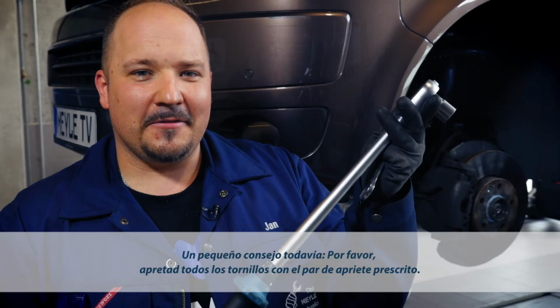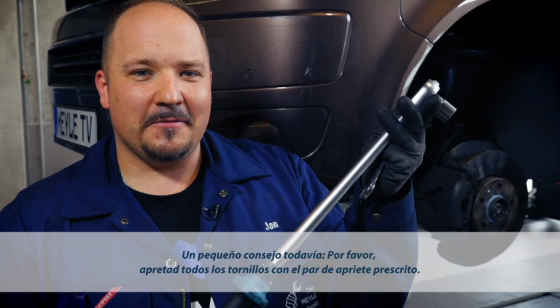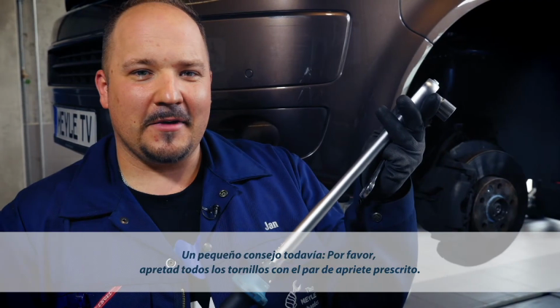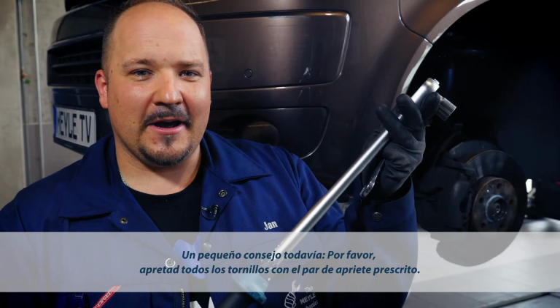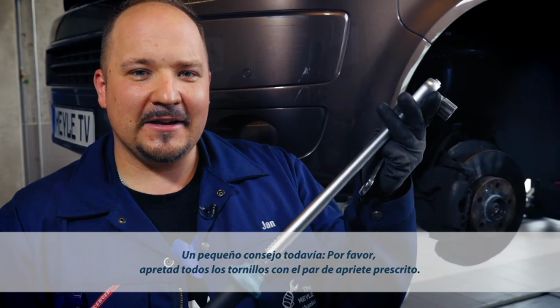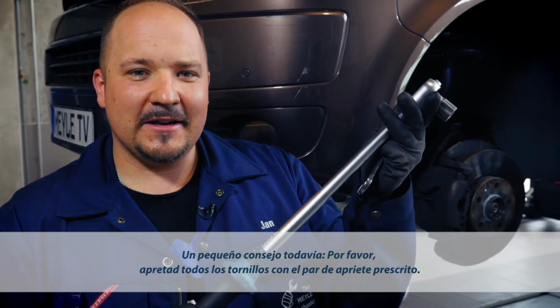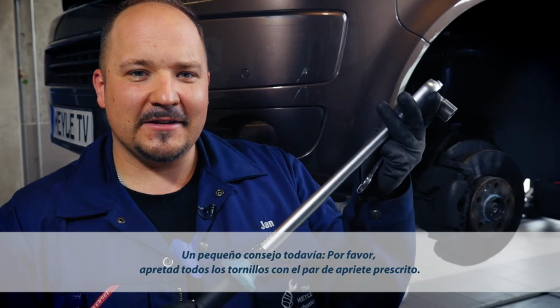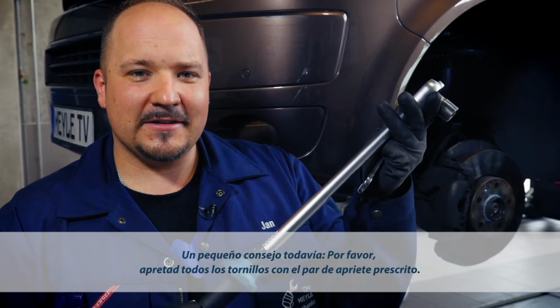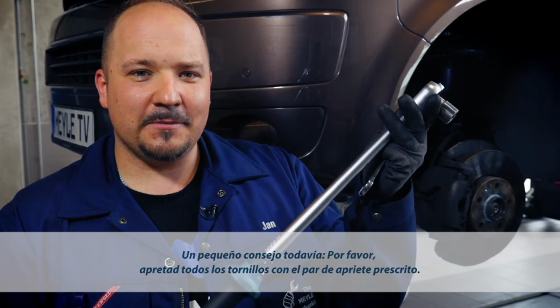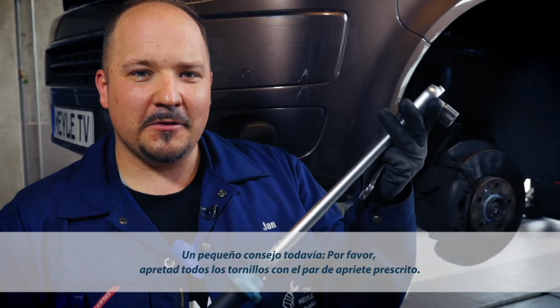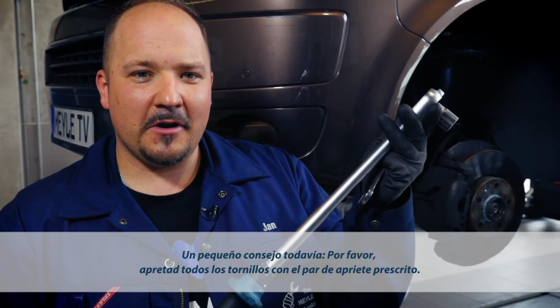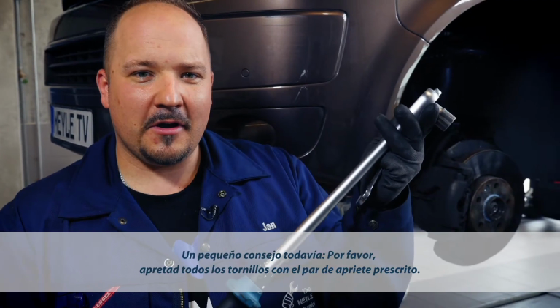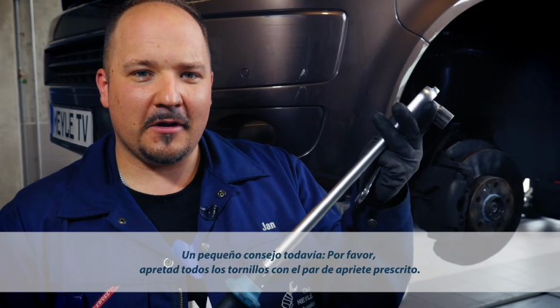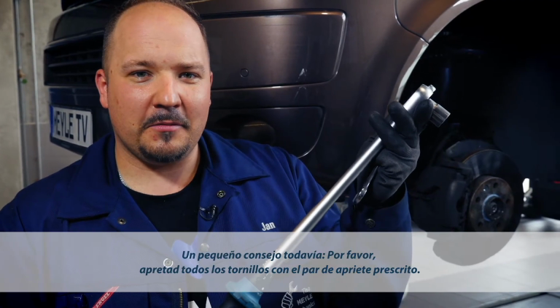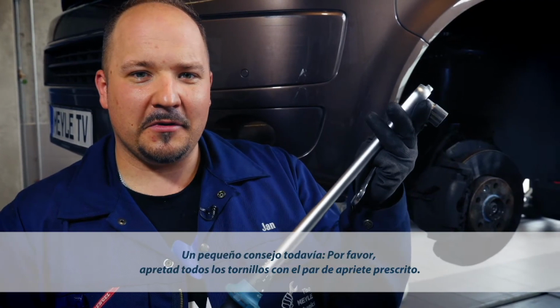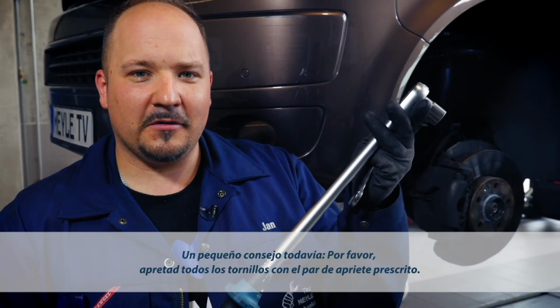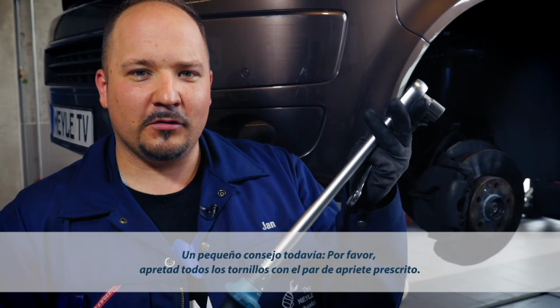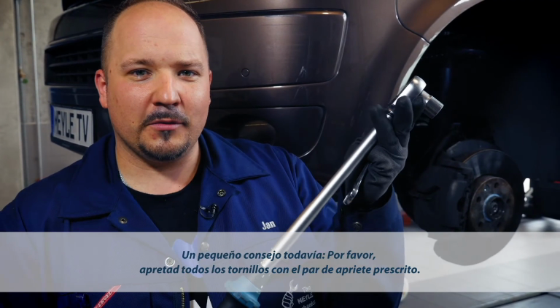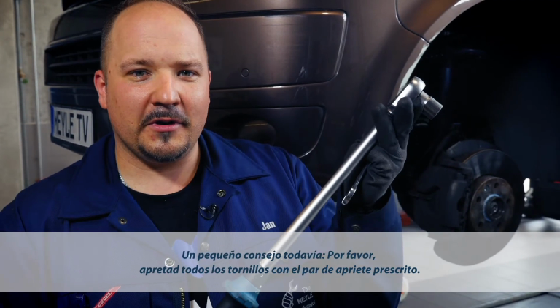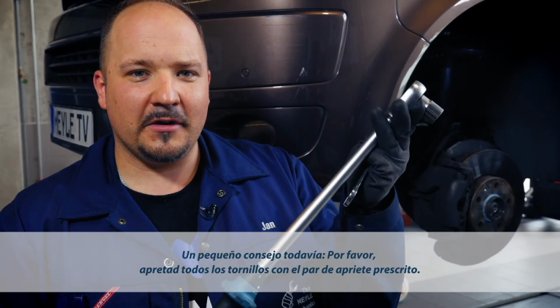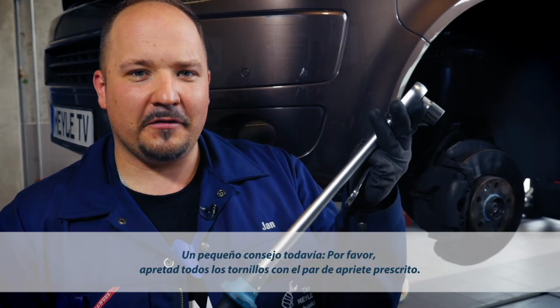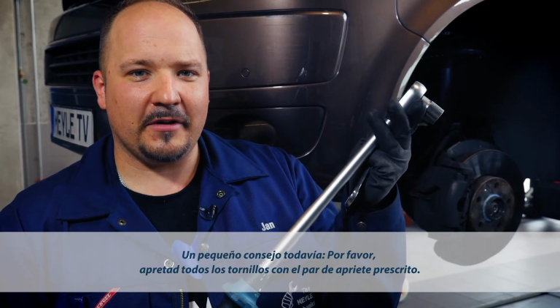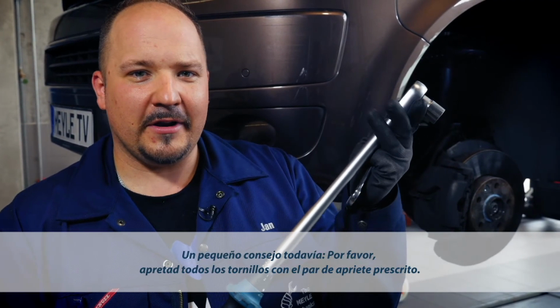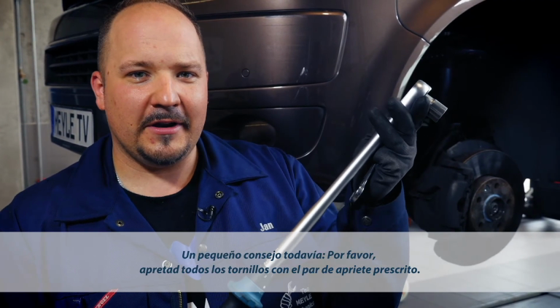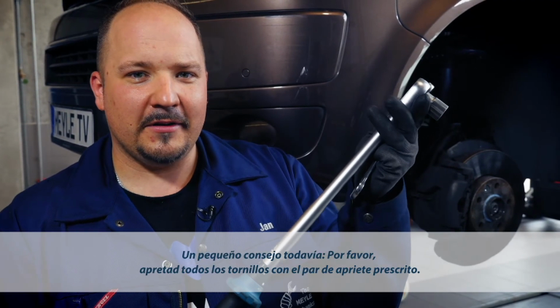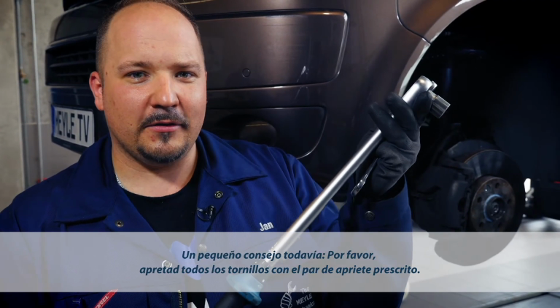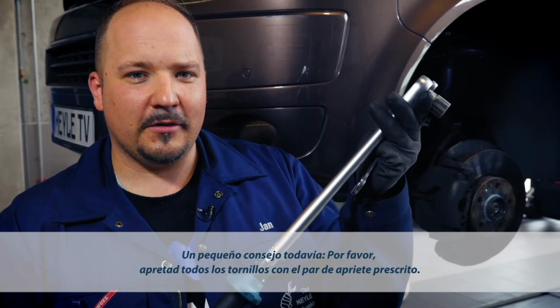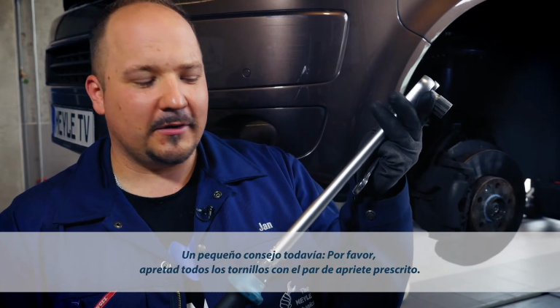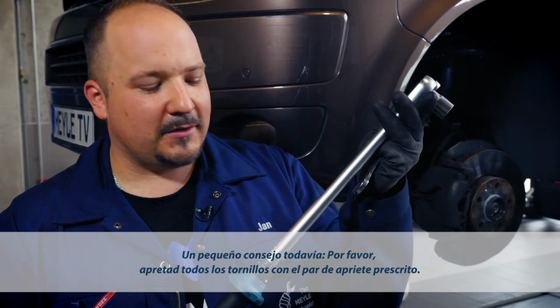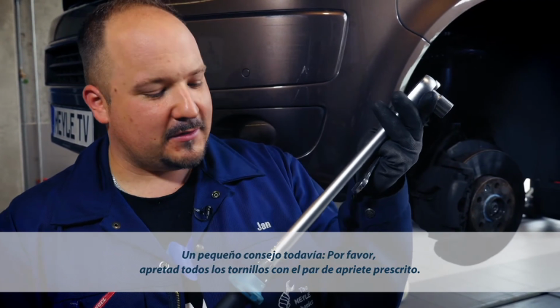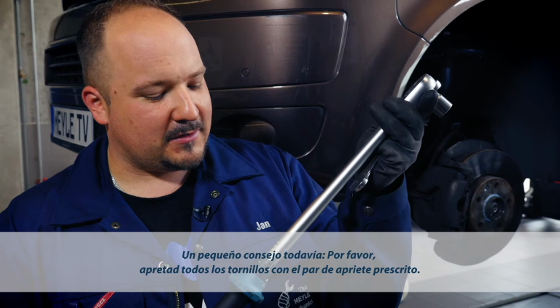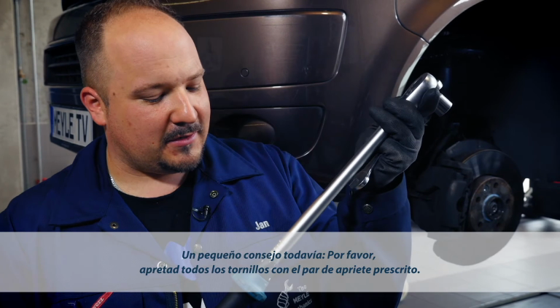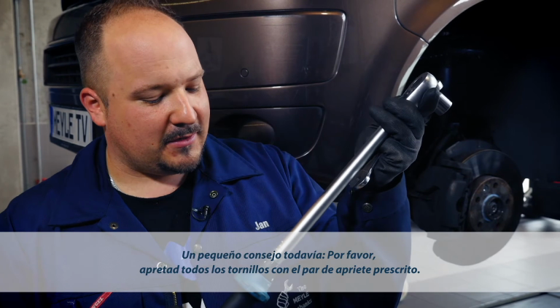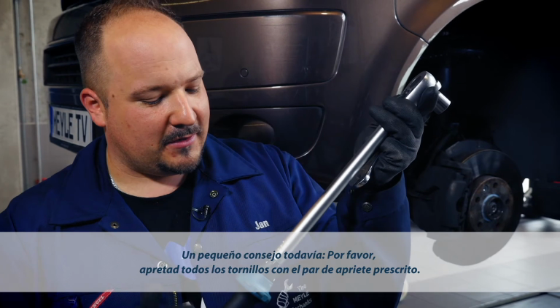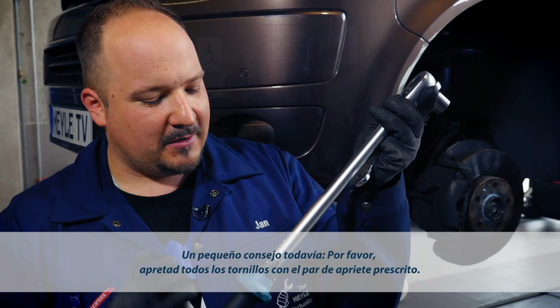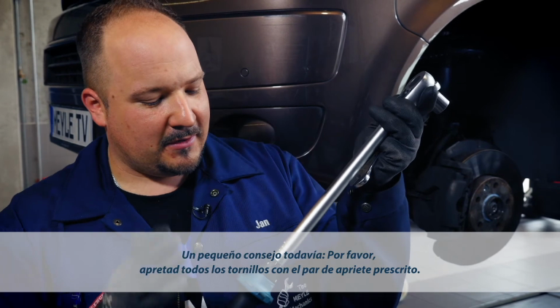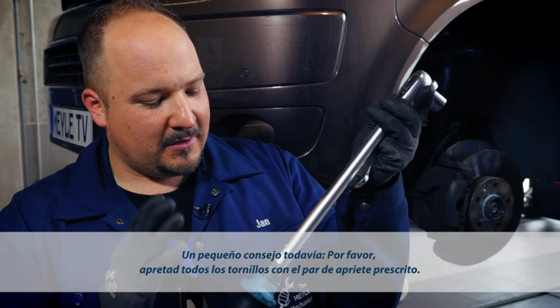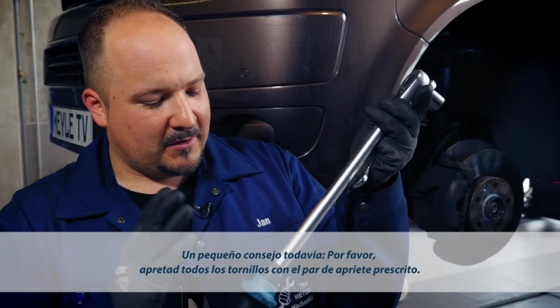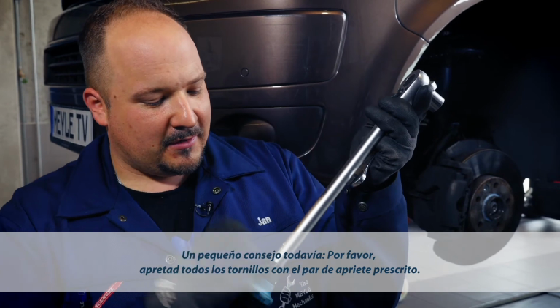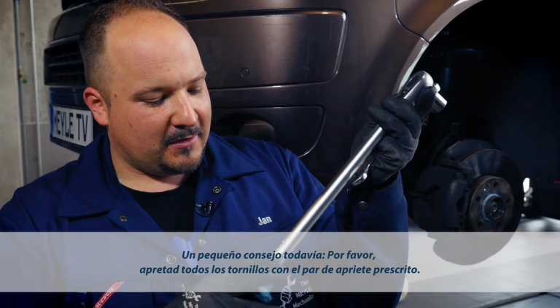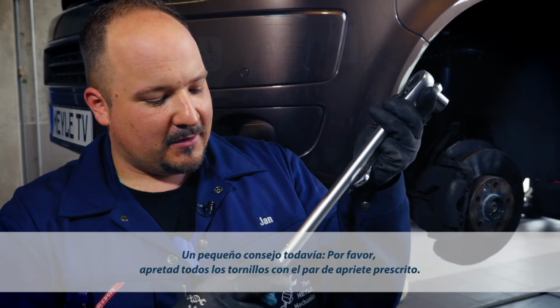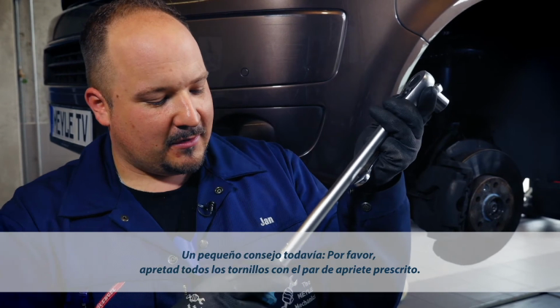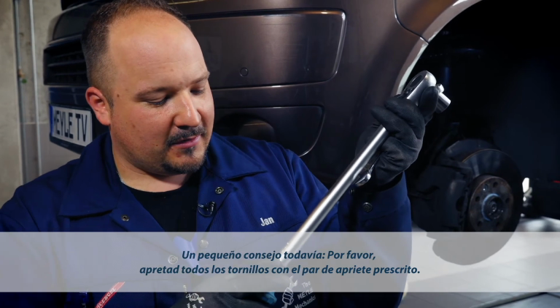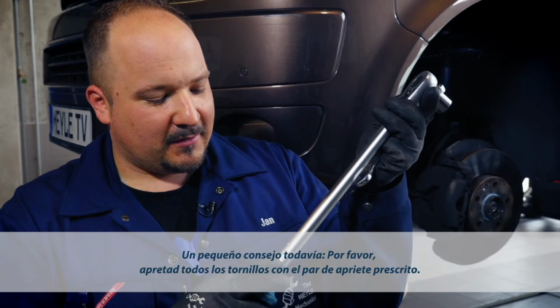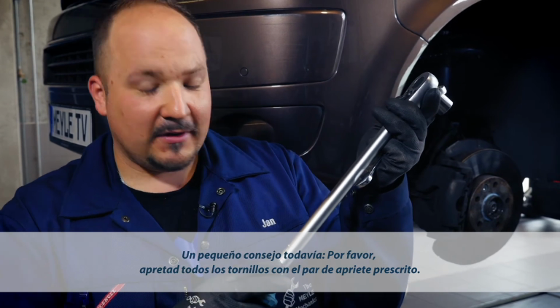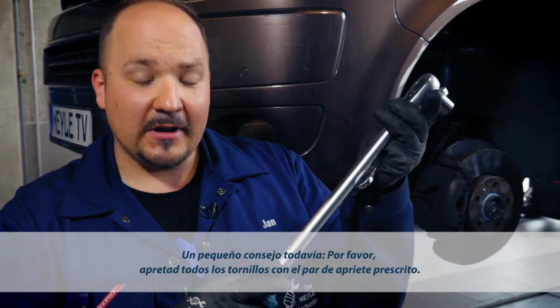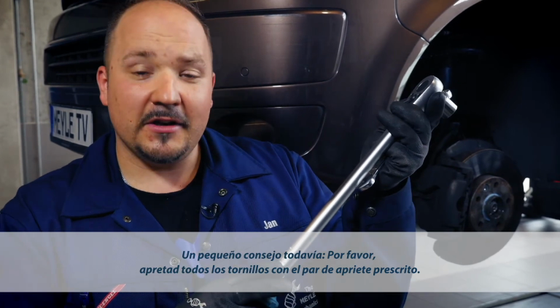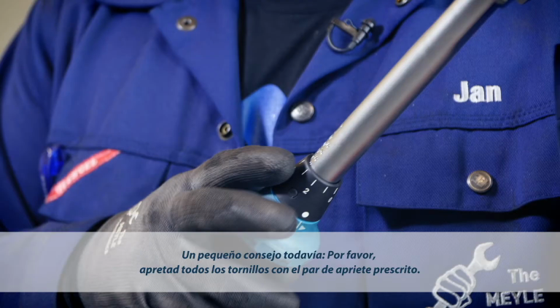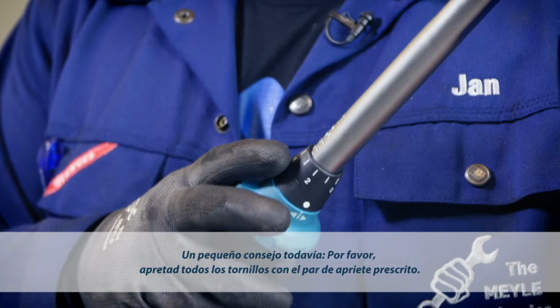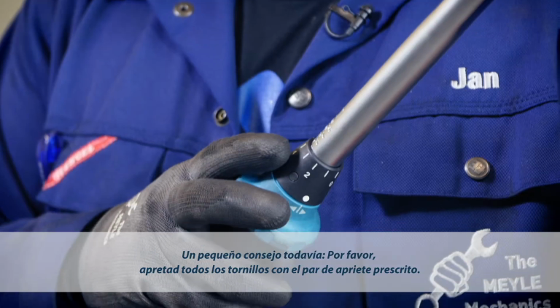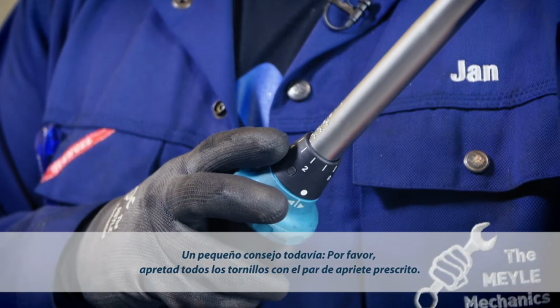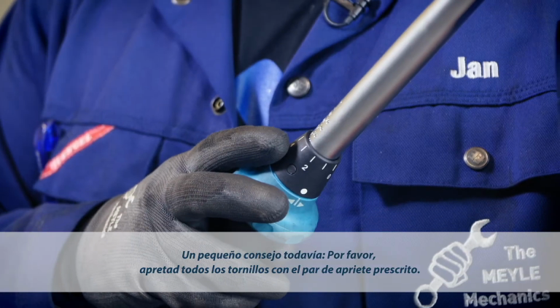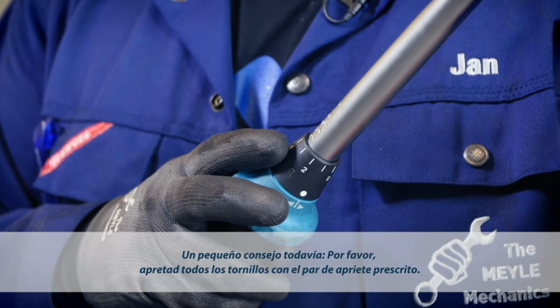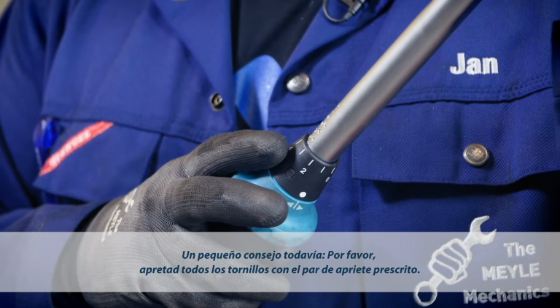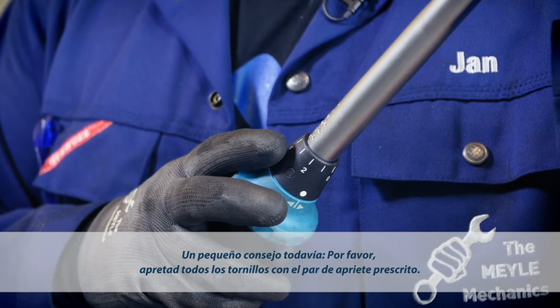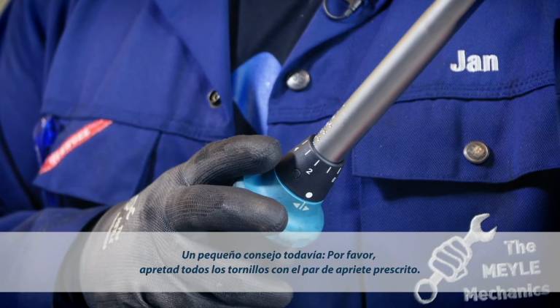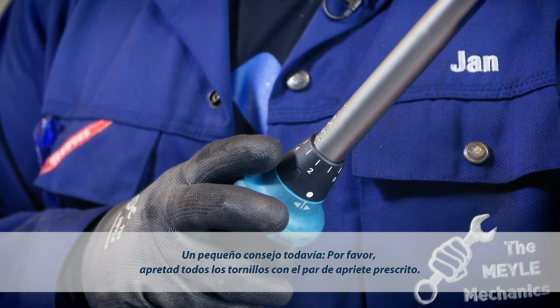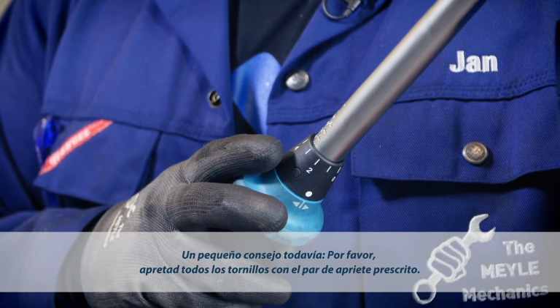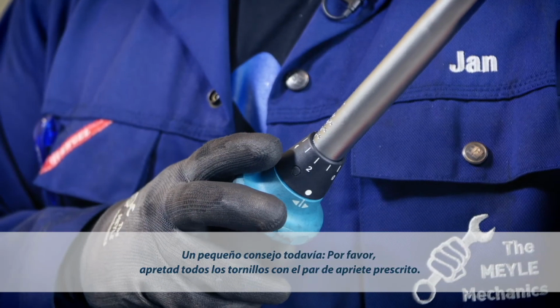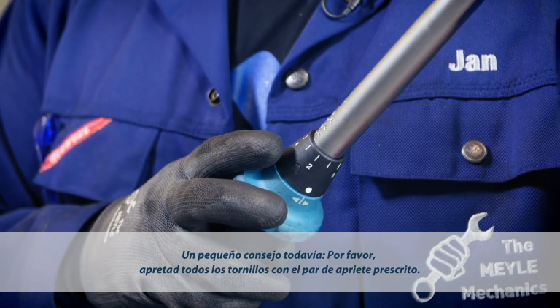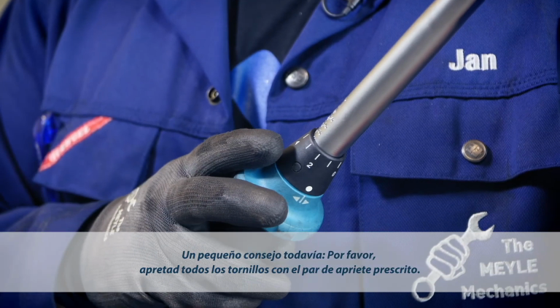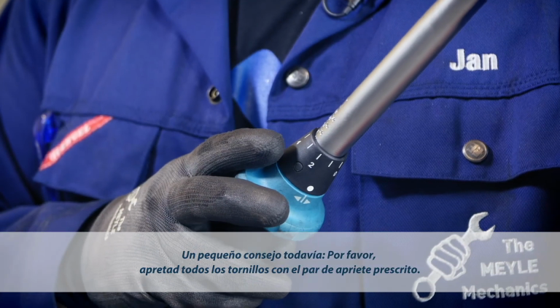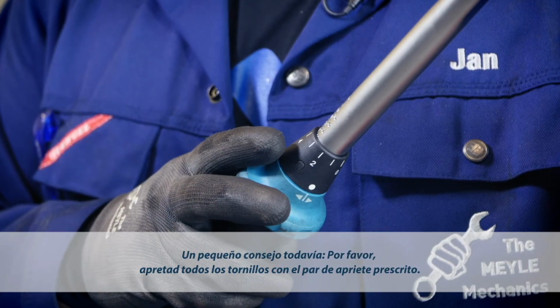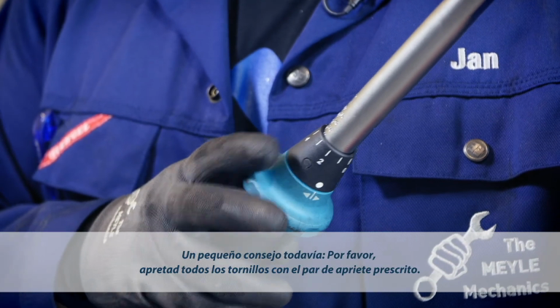One tiny last bit of advice: whatever you do, make sure you tighten all nuts down to the specified torque.